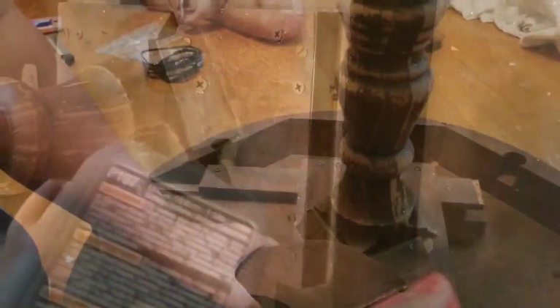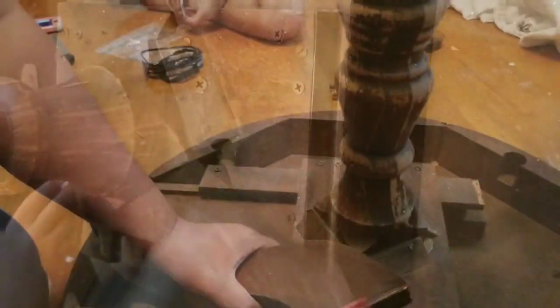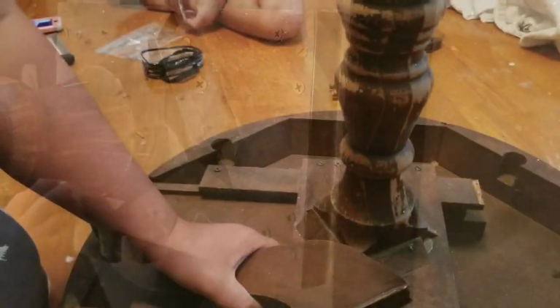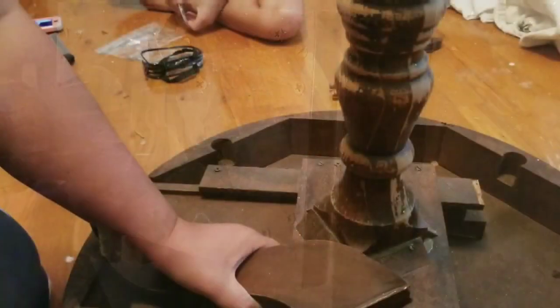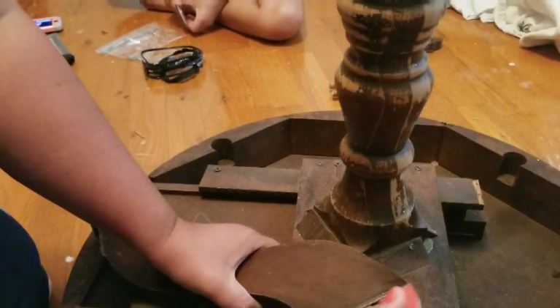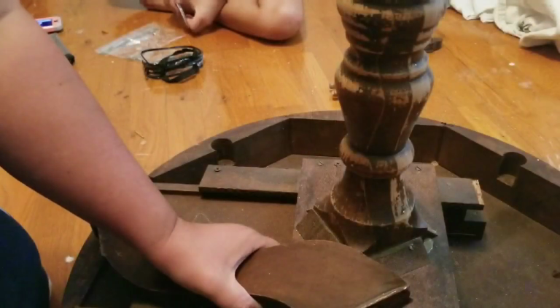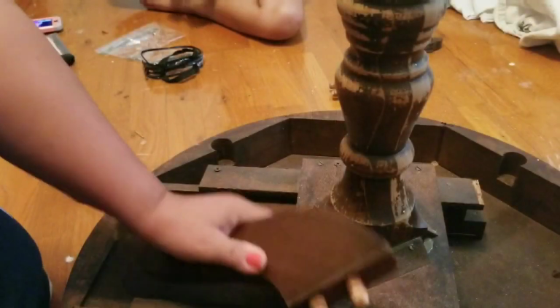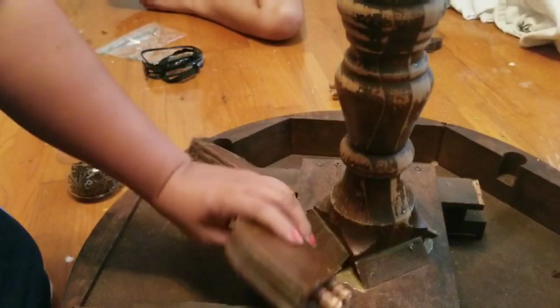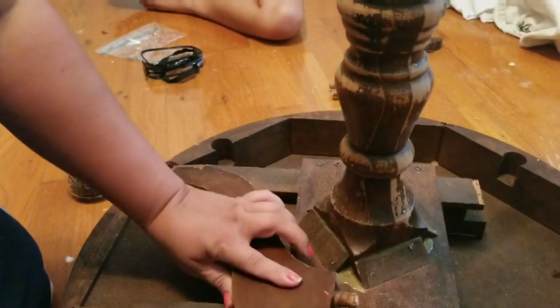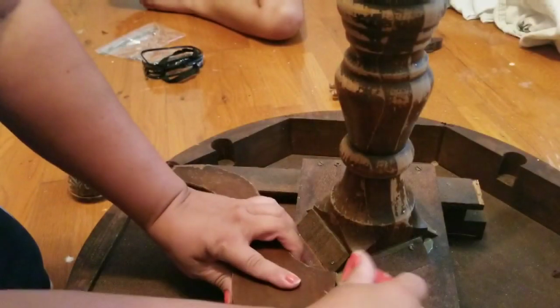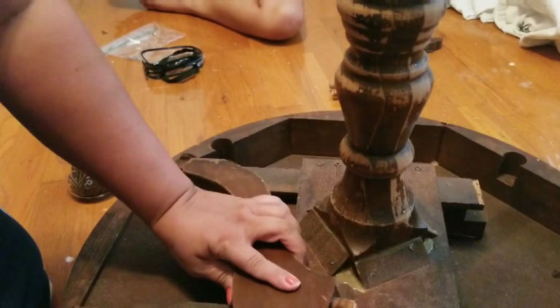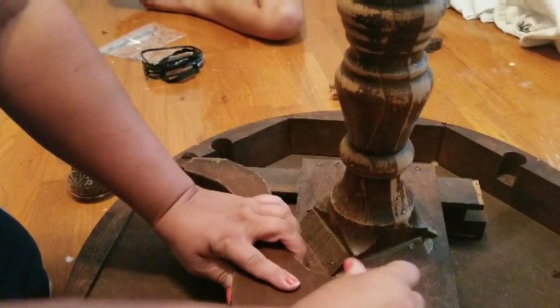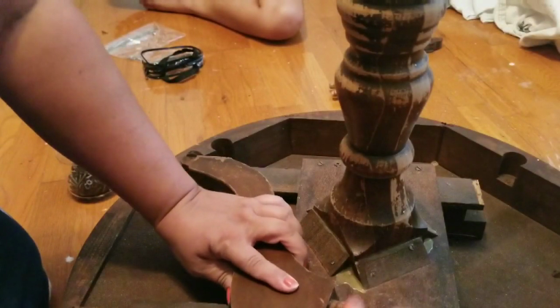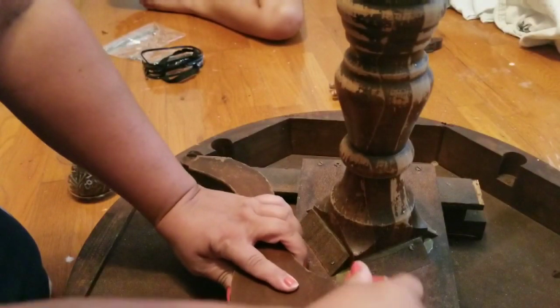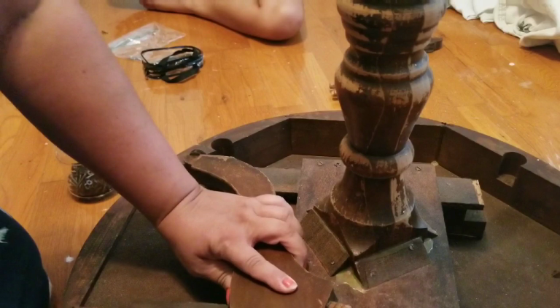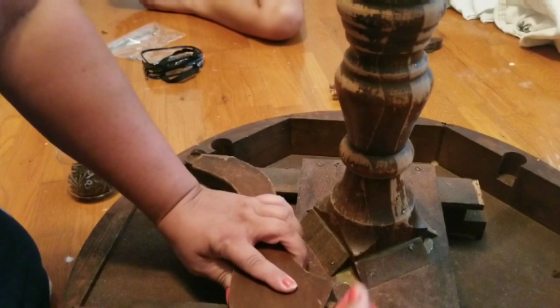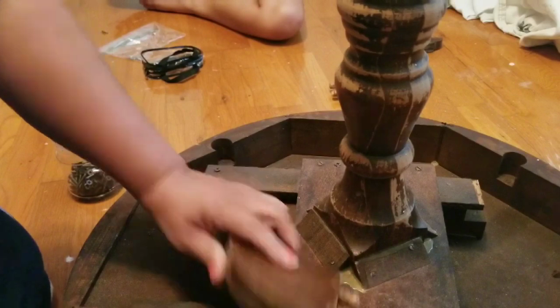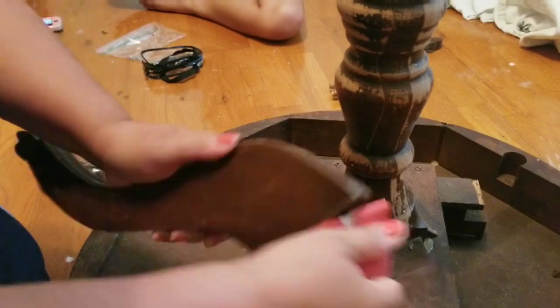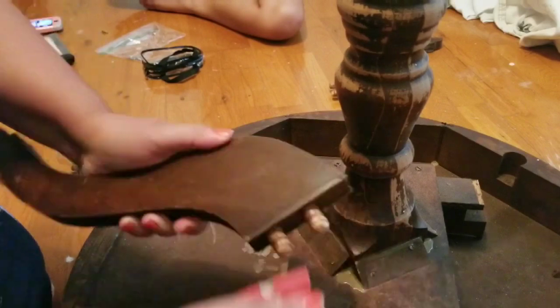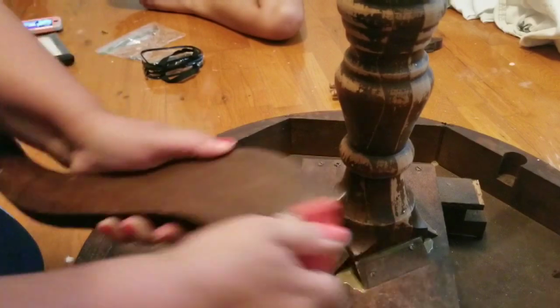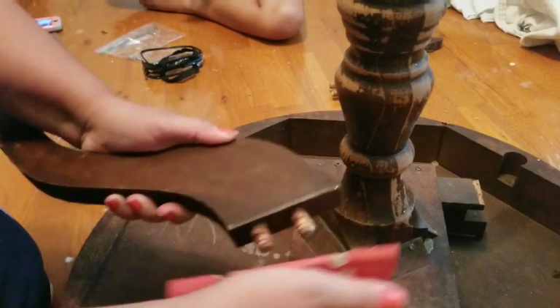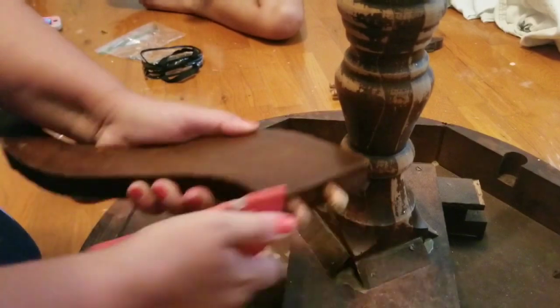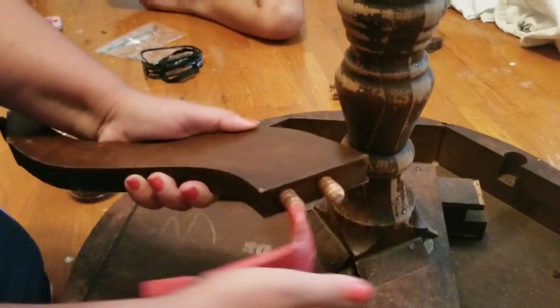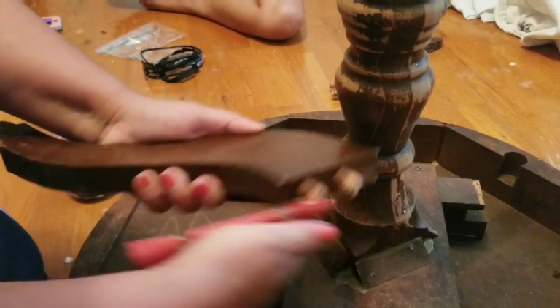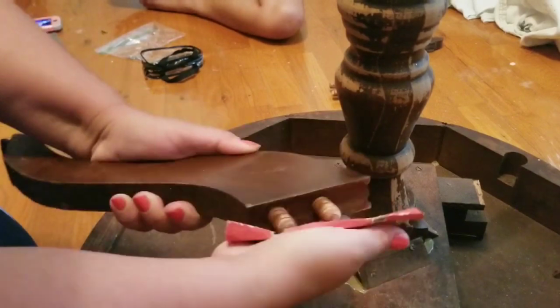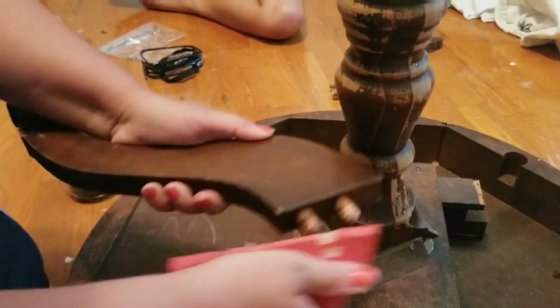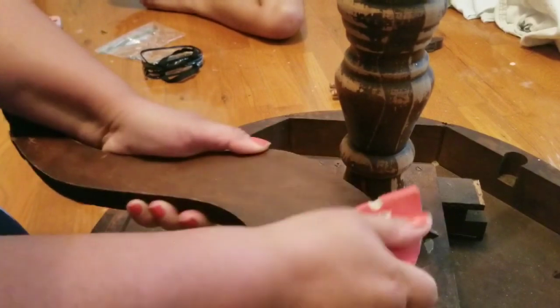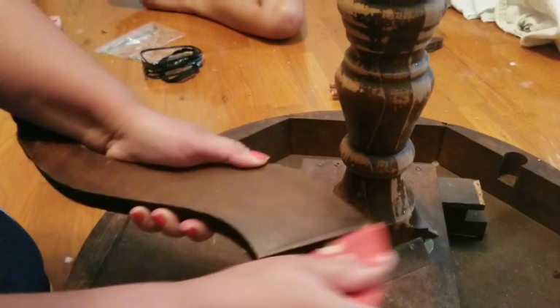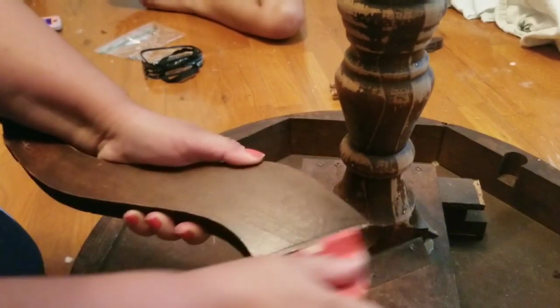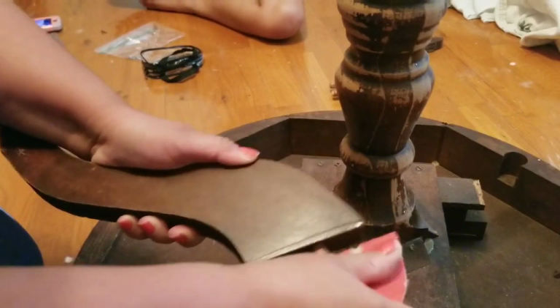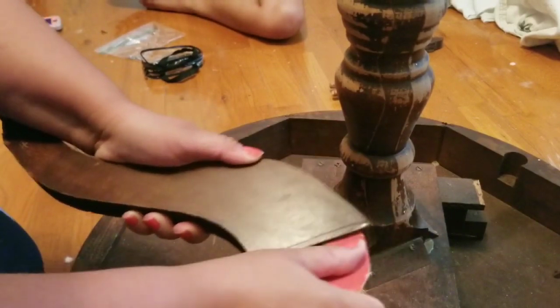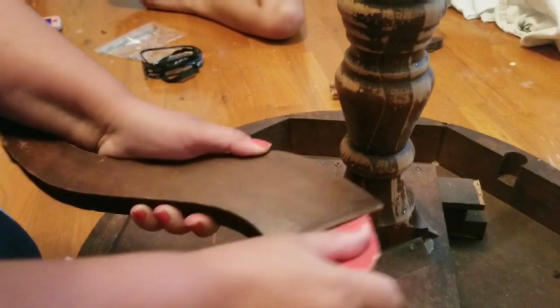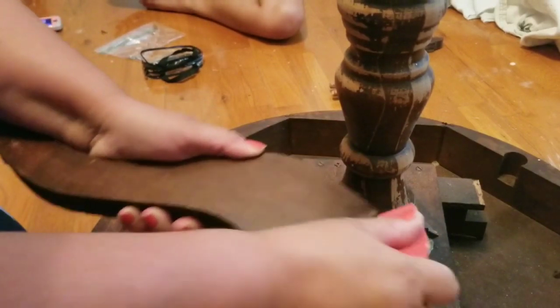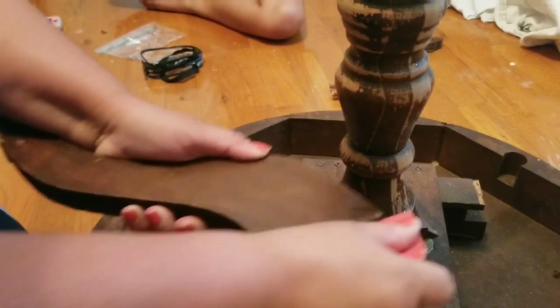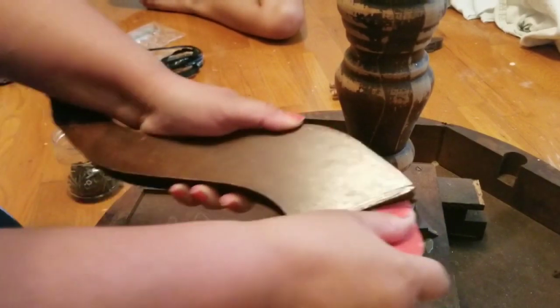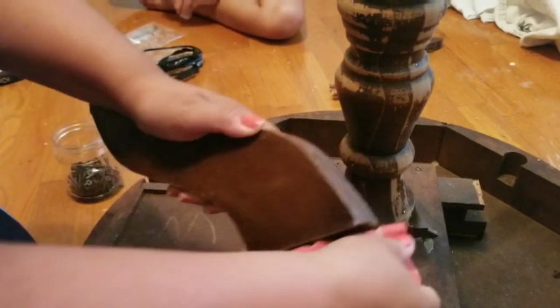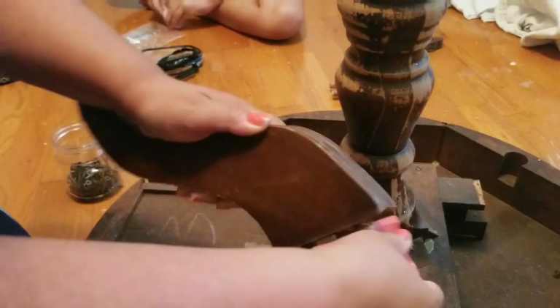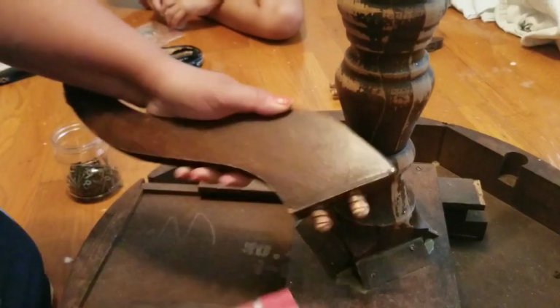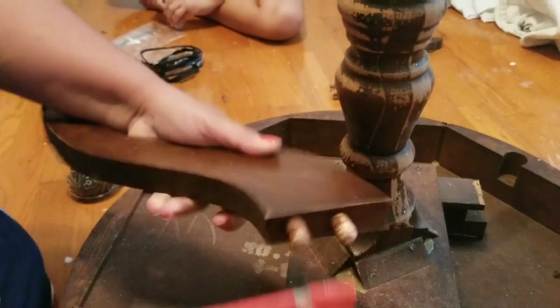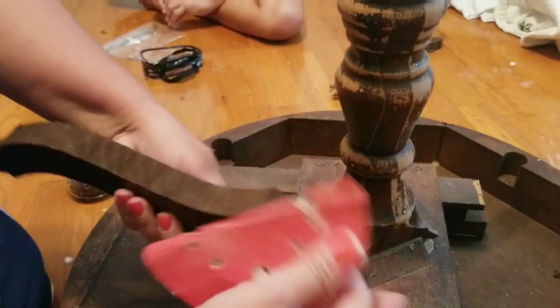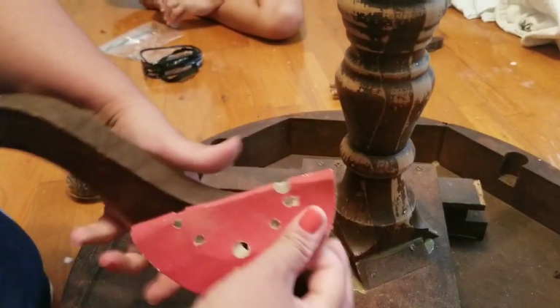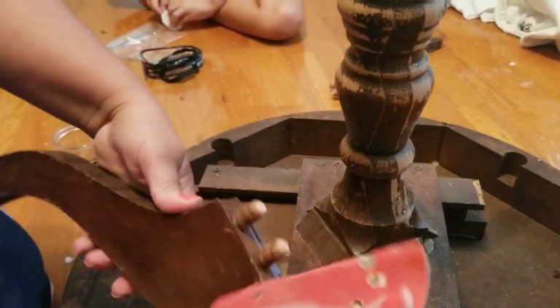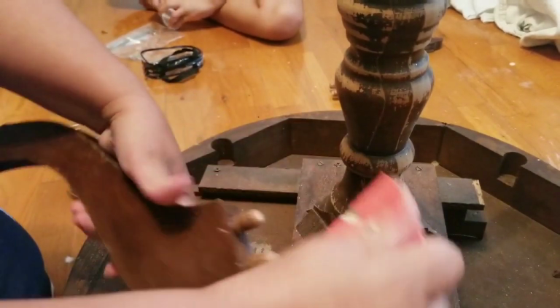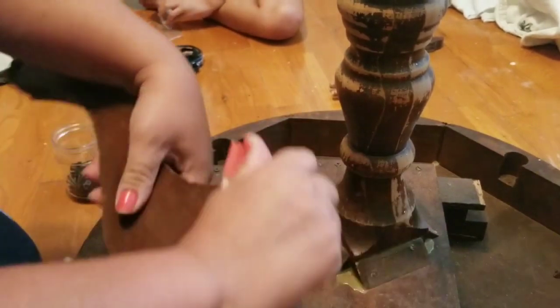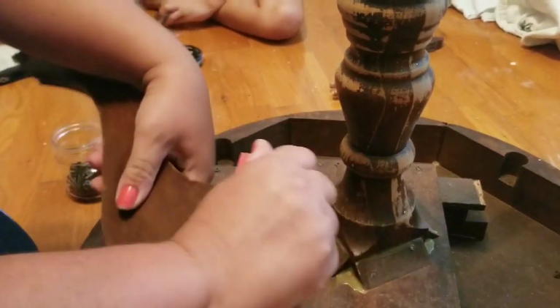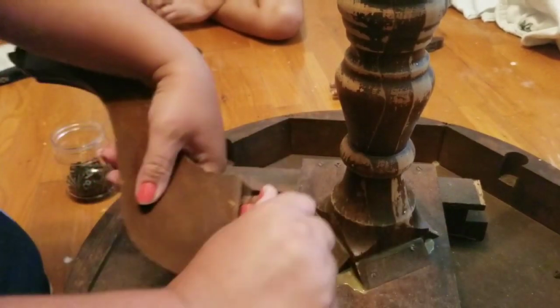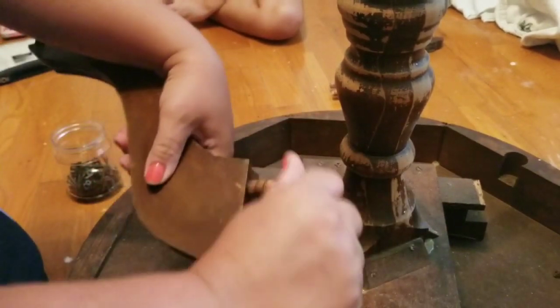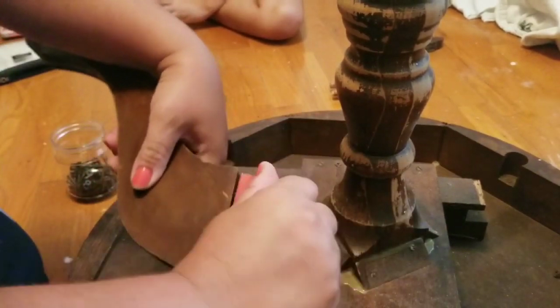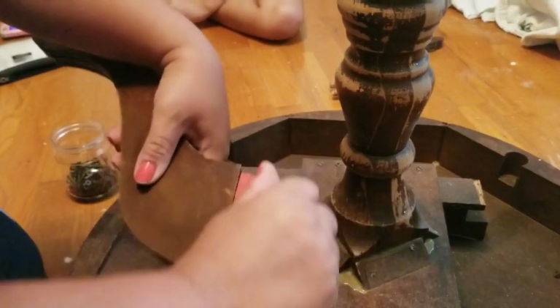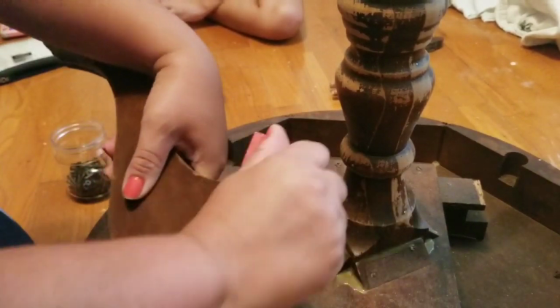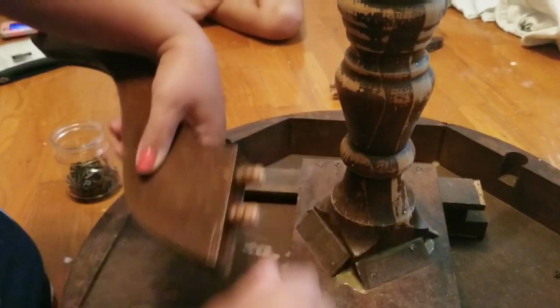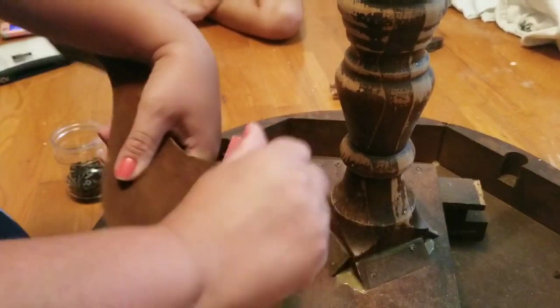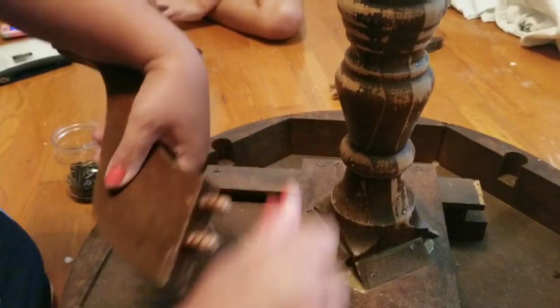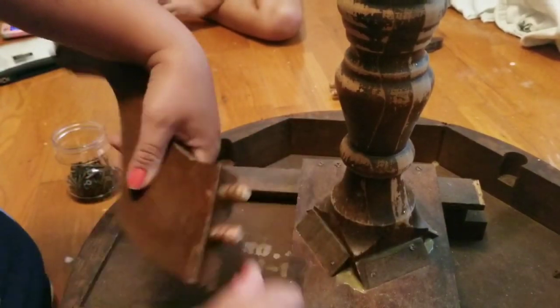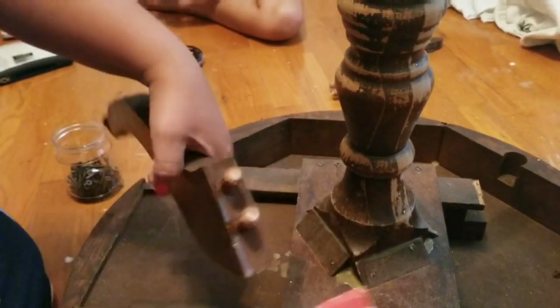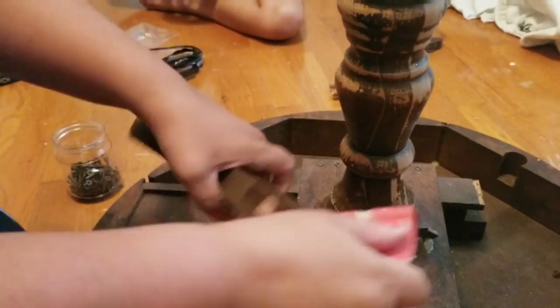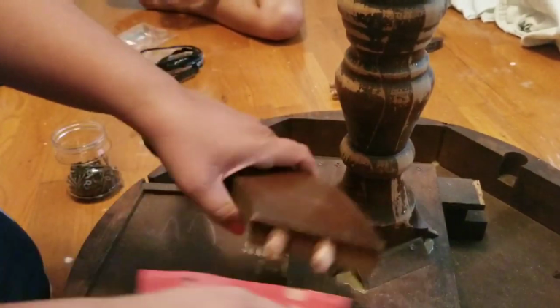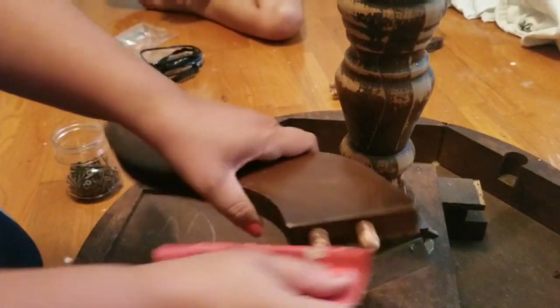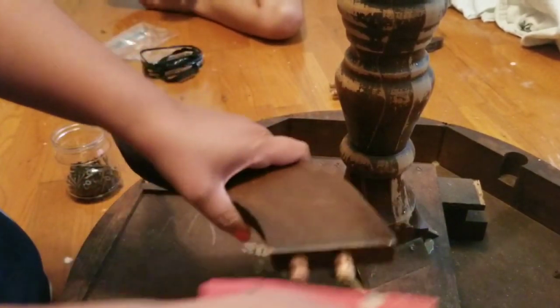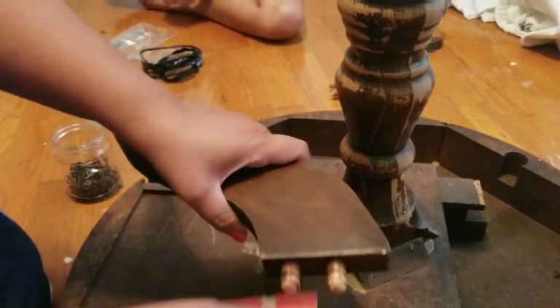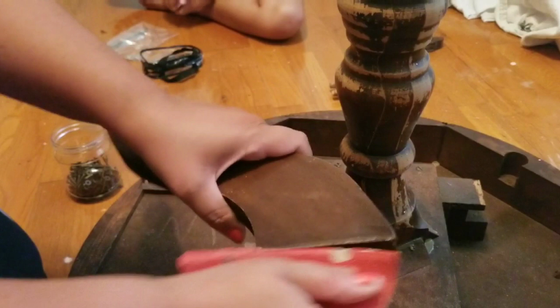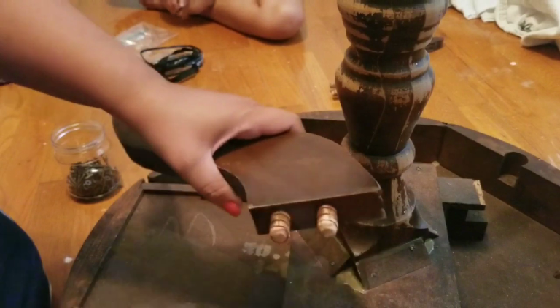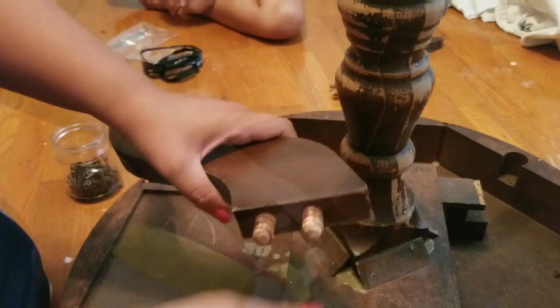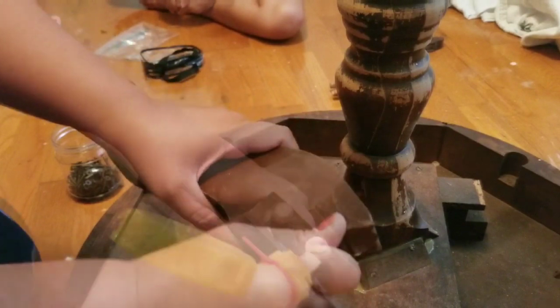Once the legs were out, I sanded down old glue that it had and added more fresh glue.